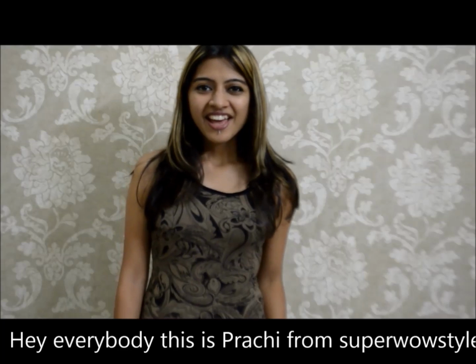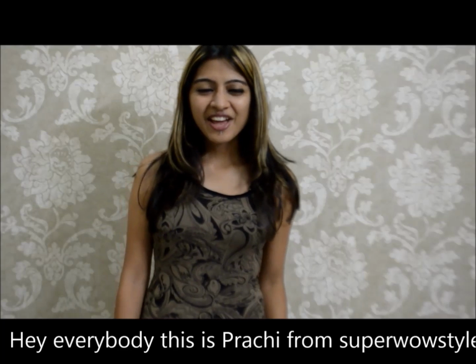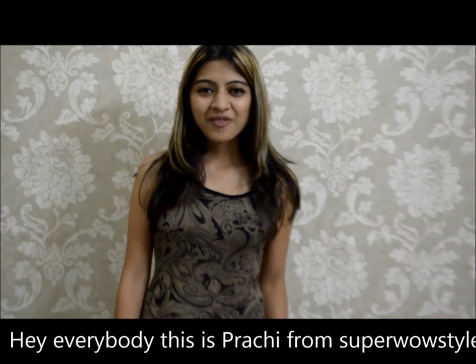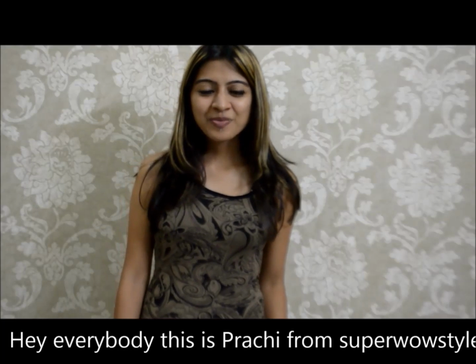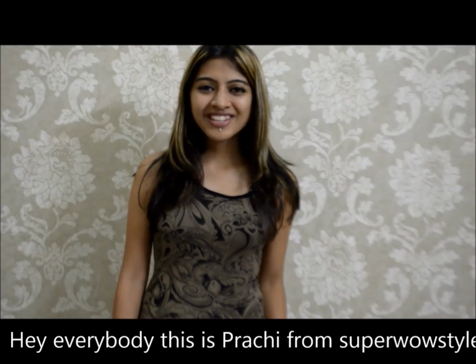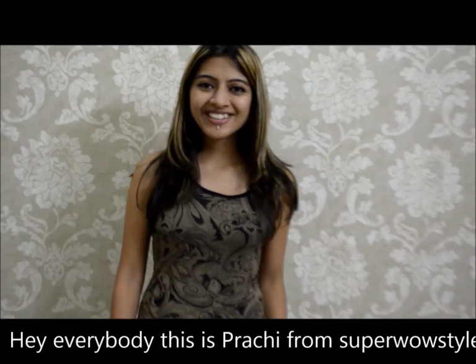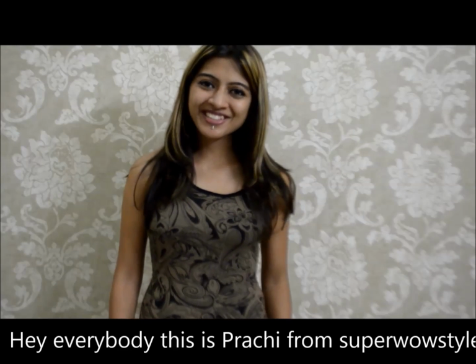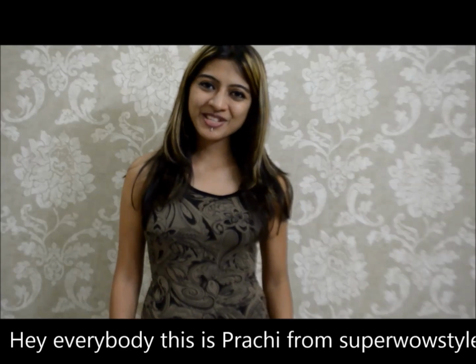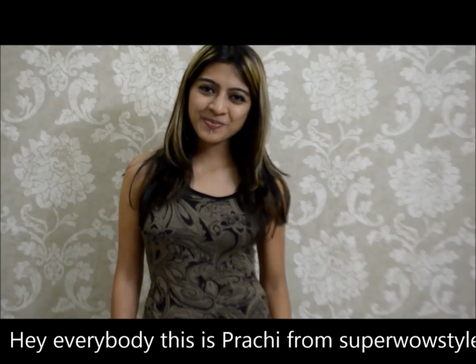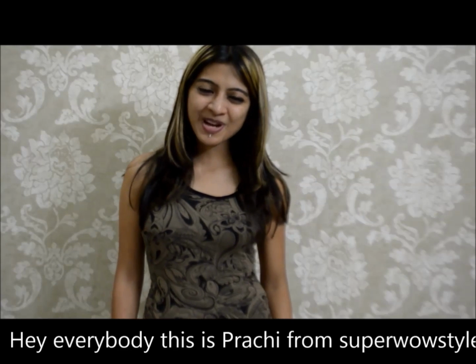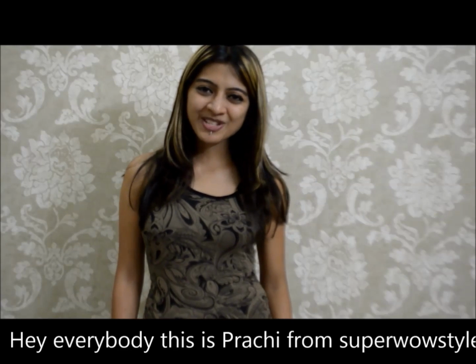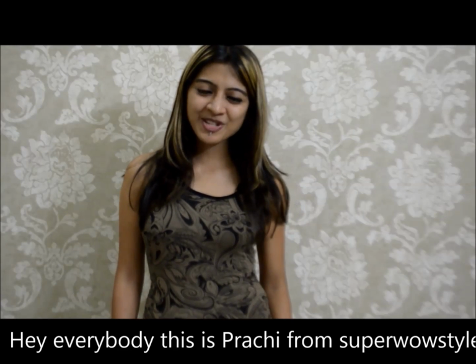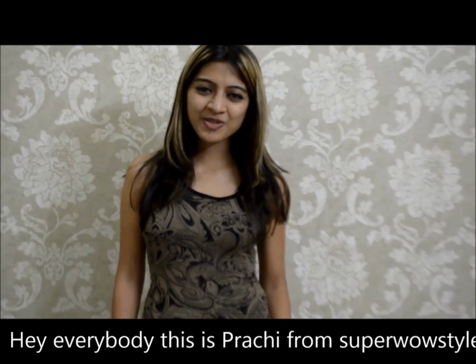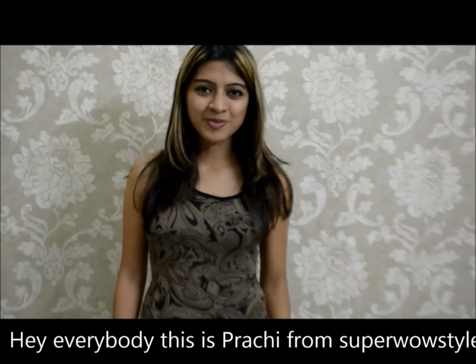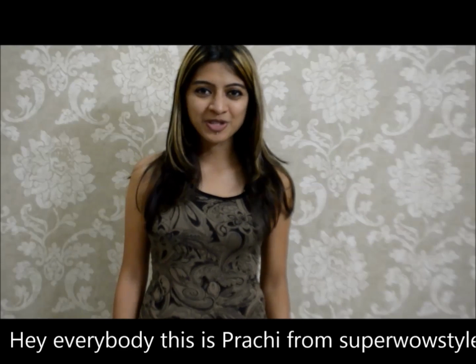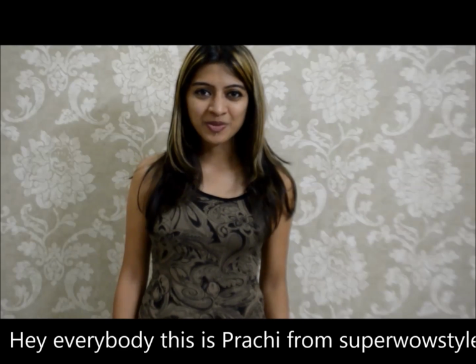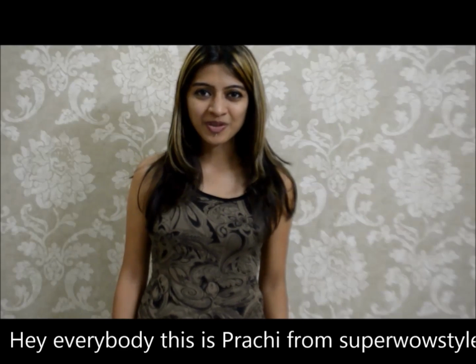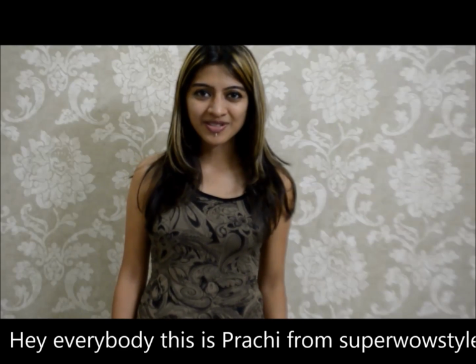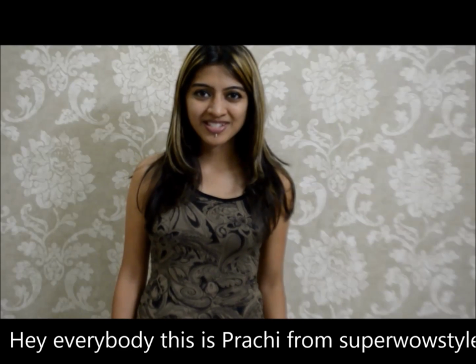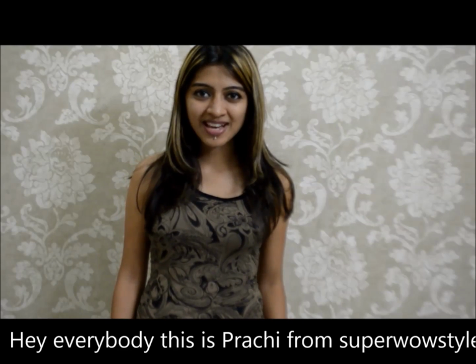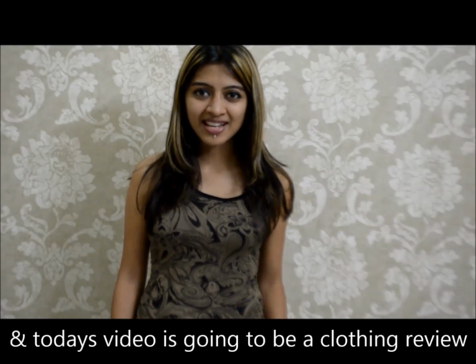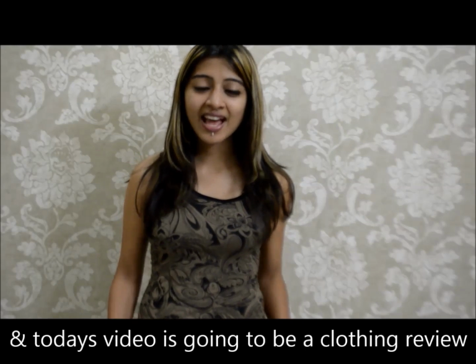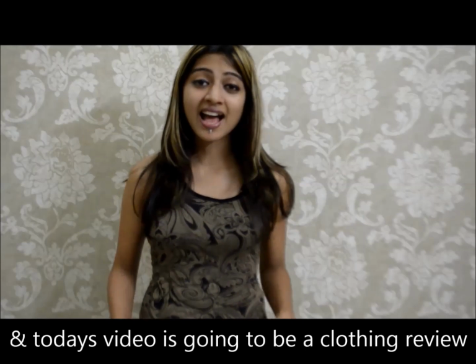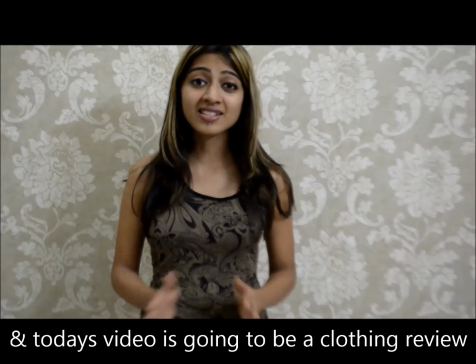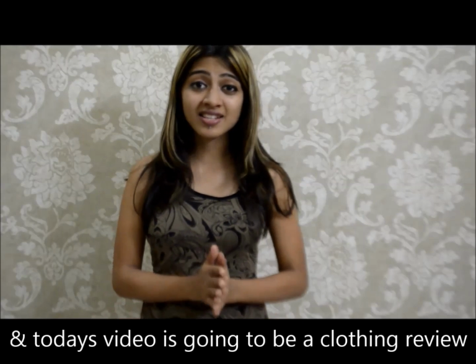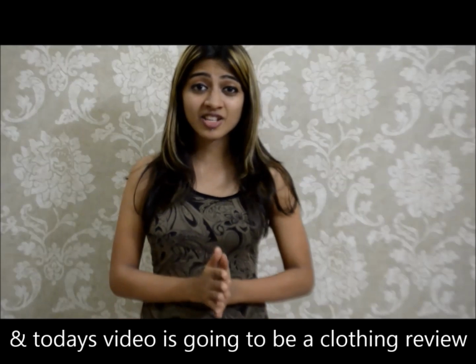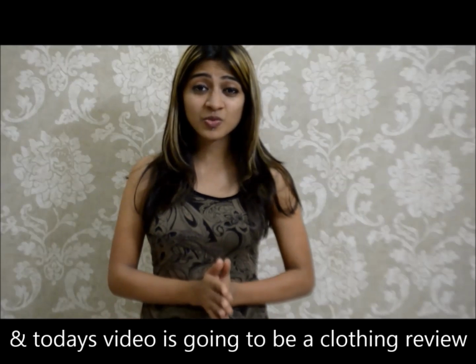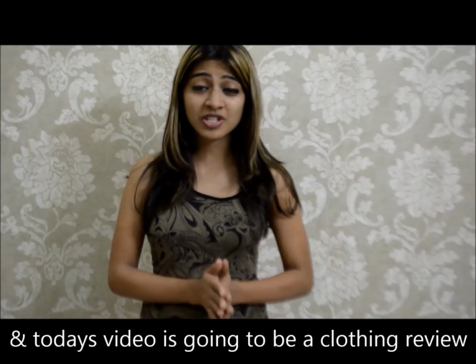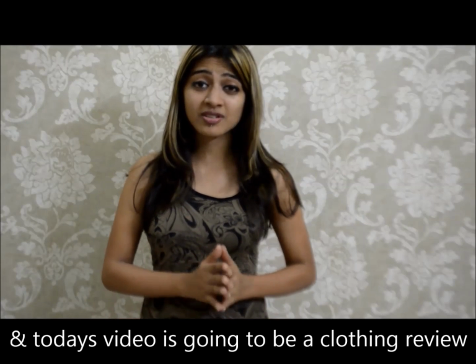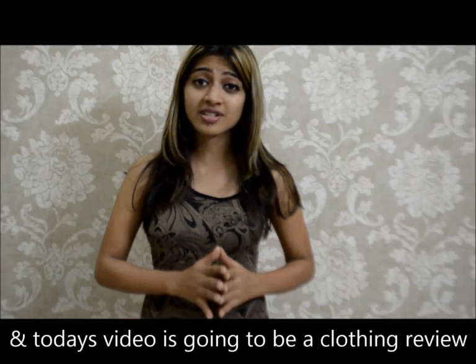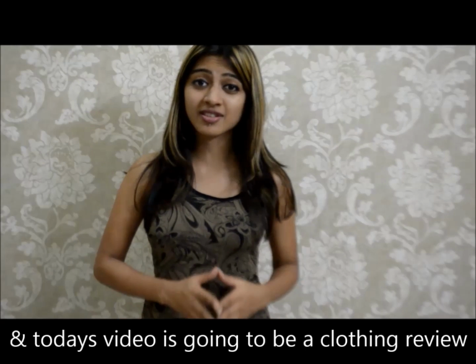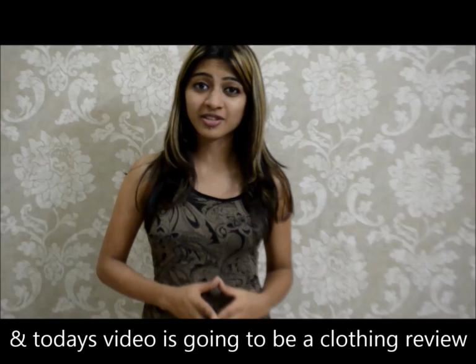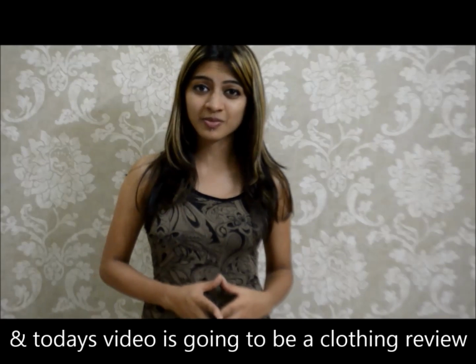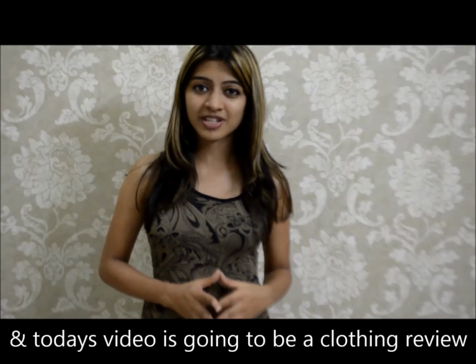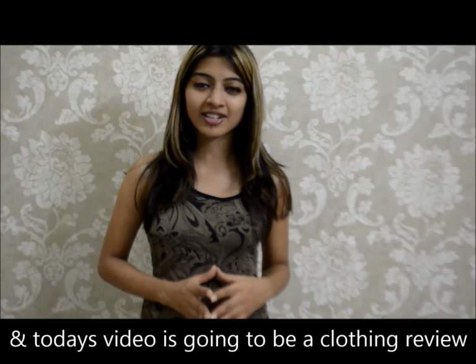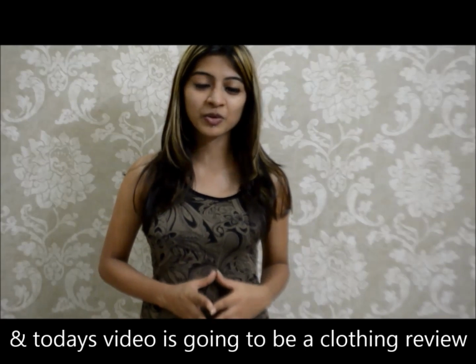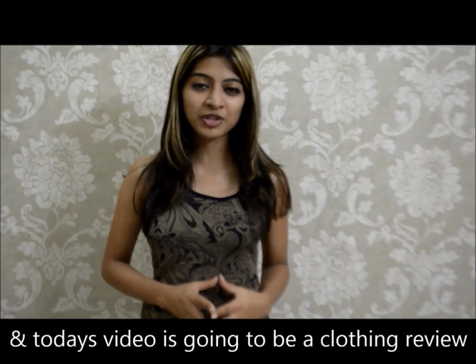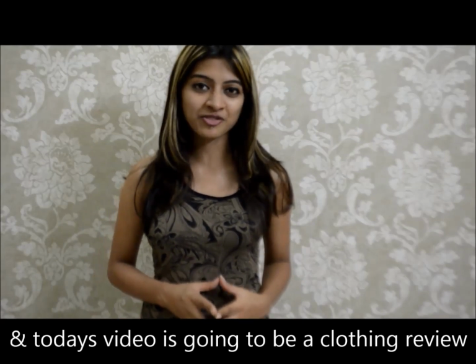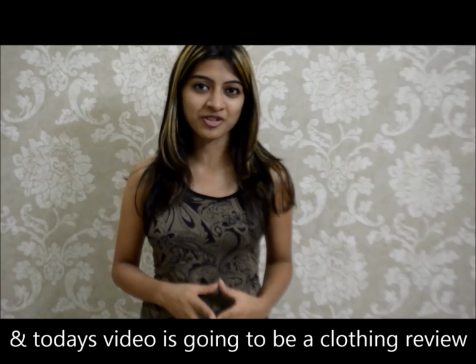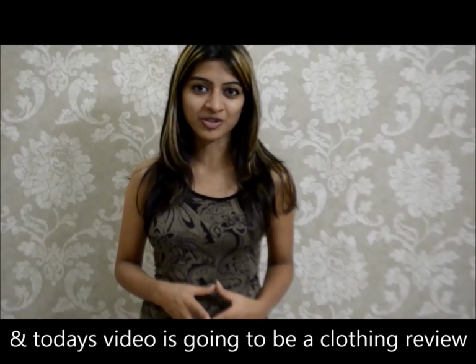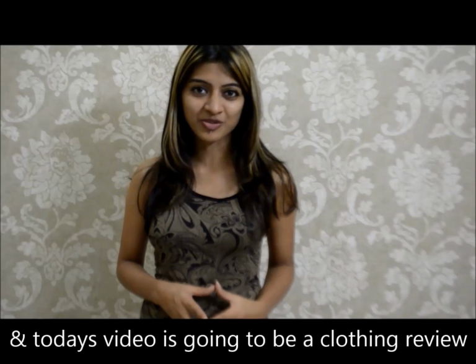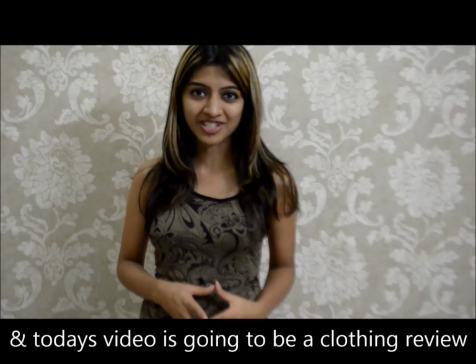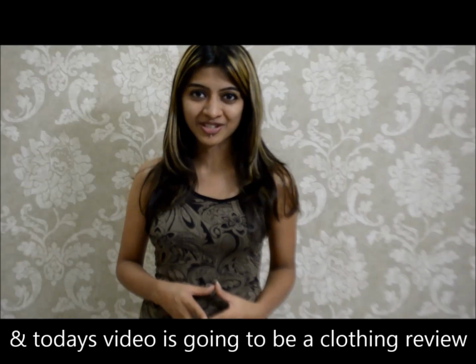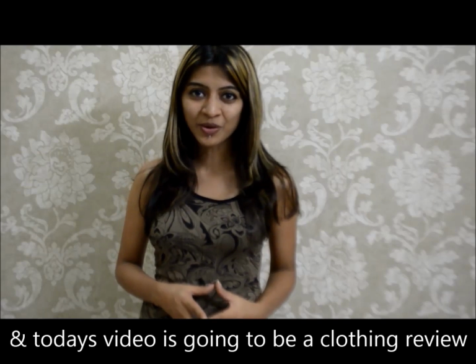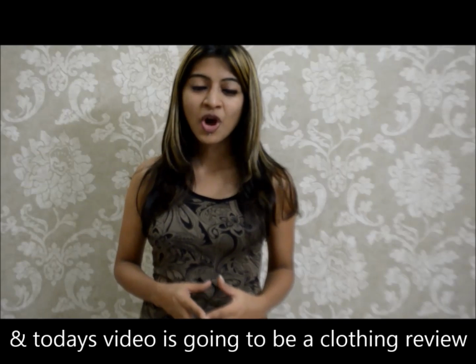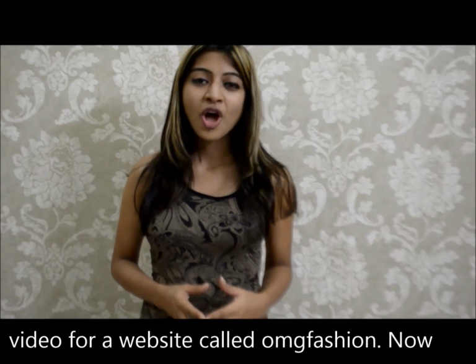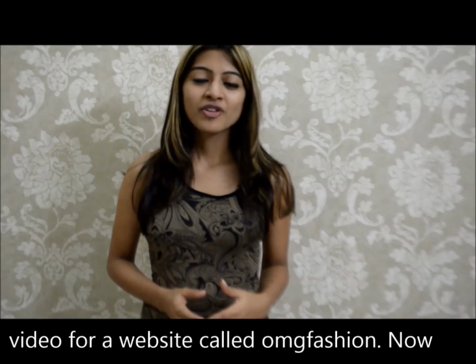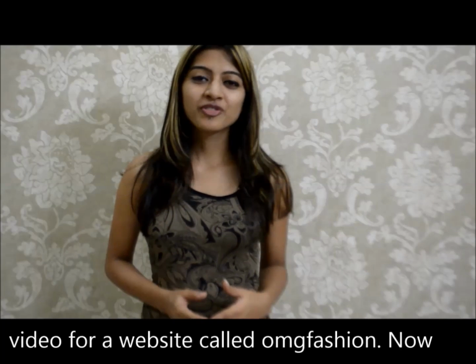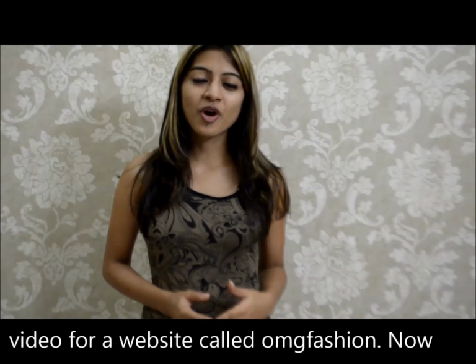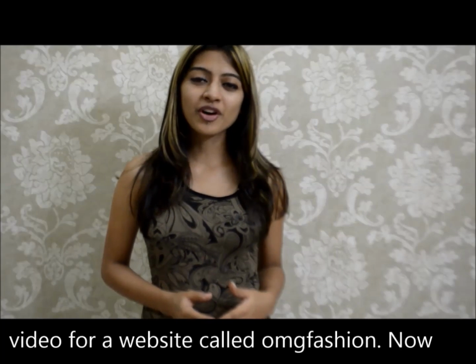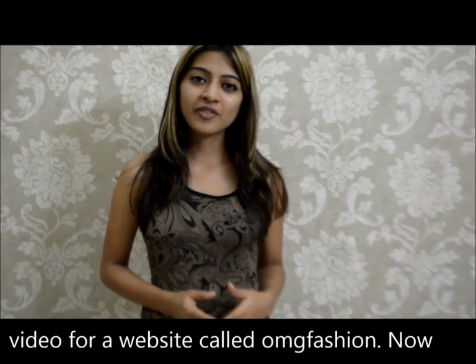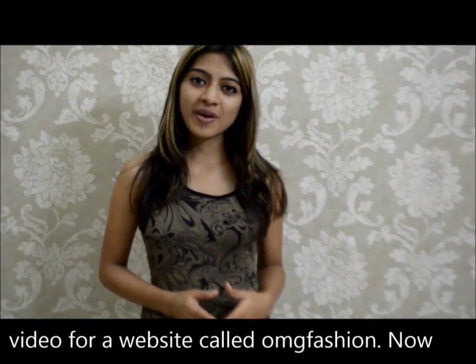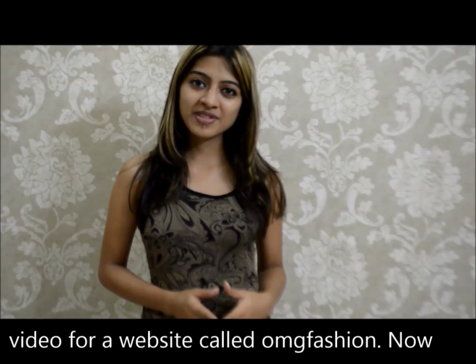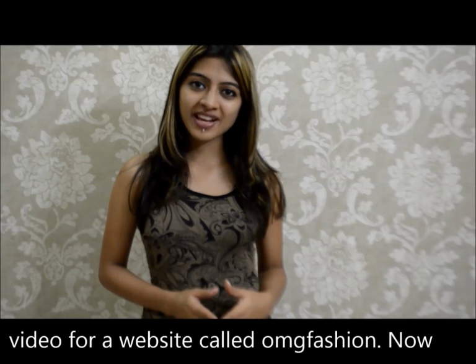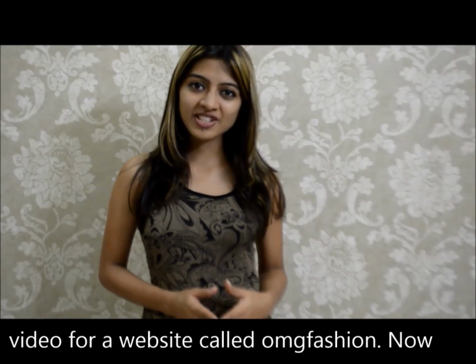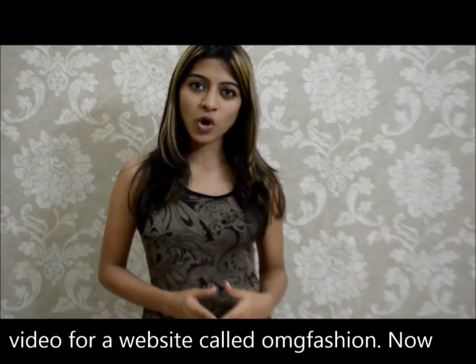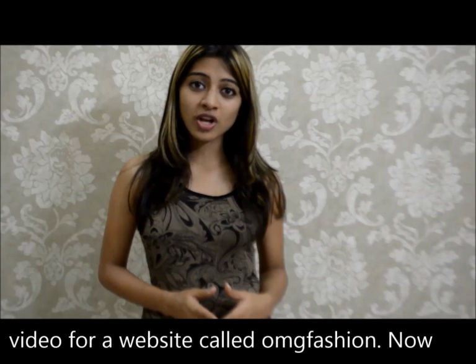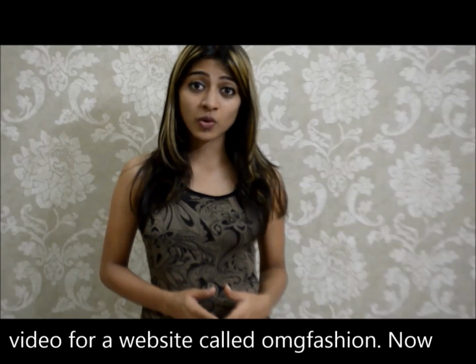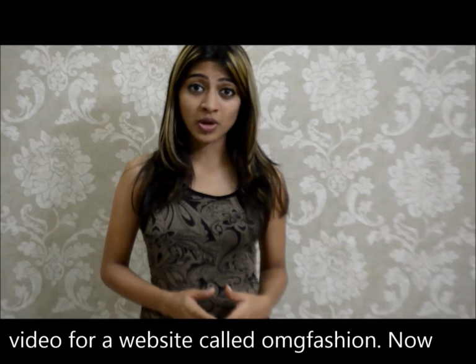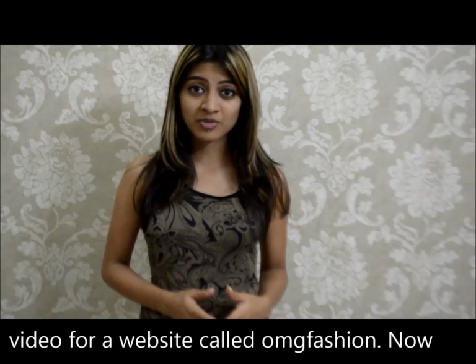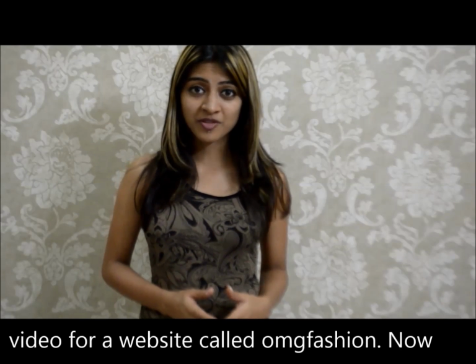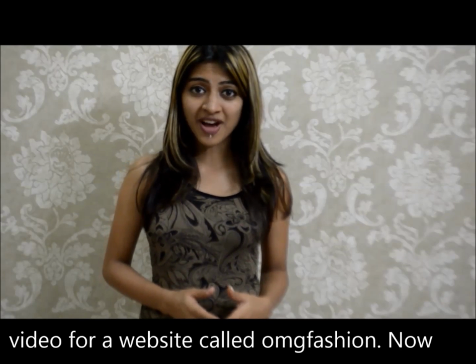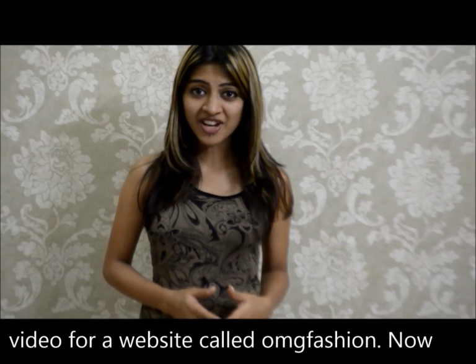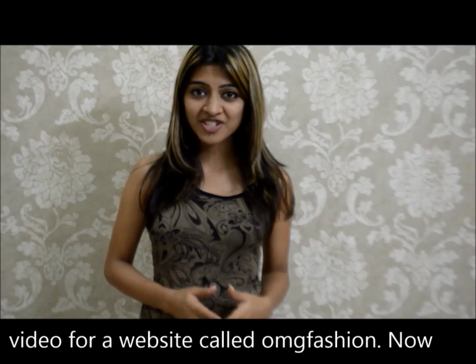Hey everybody, this is Prachi from SupervalStyle and today's video is going to be a clothing review video for a website called OMG Fashion.